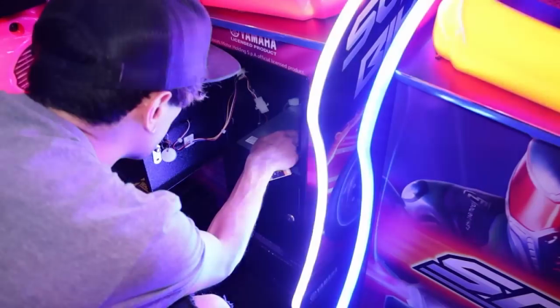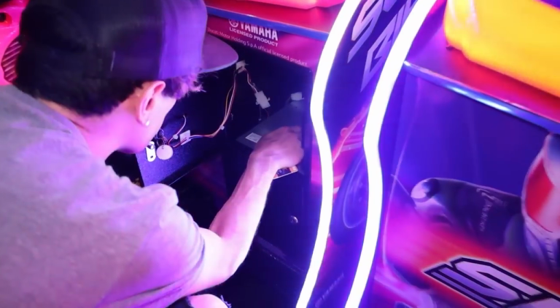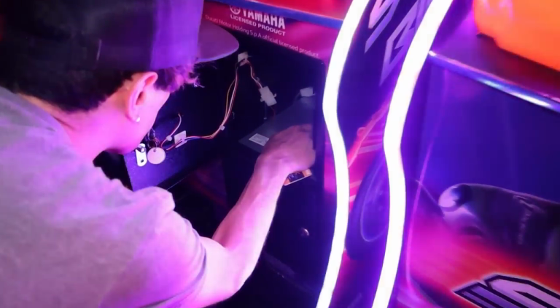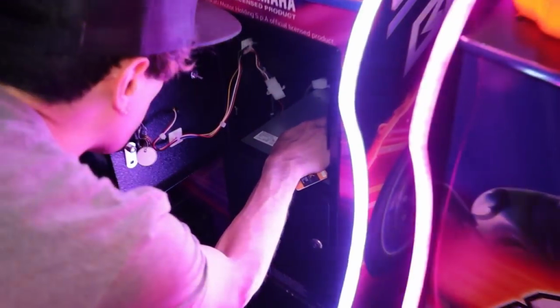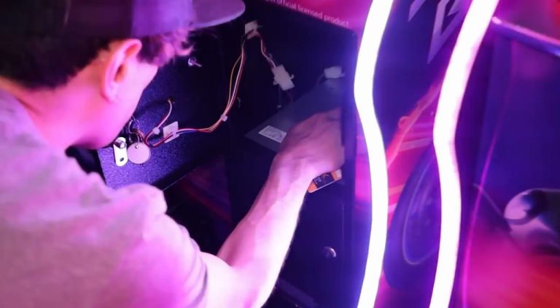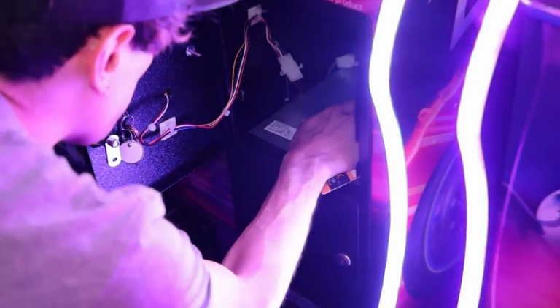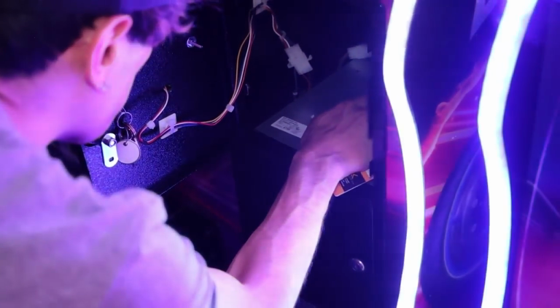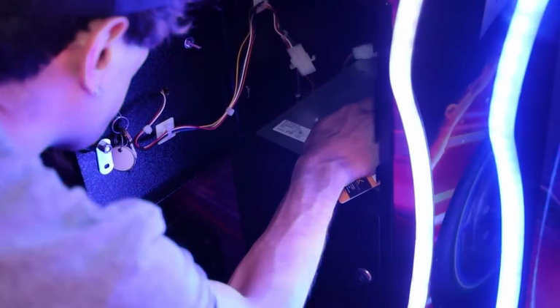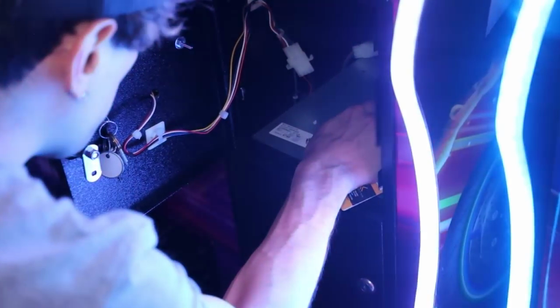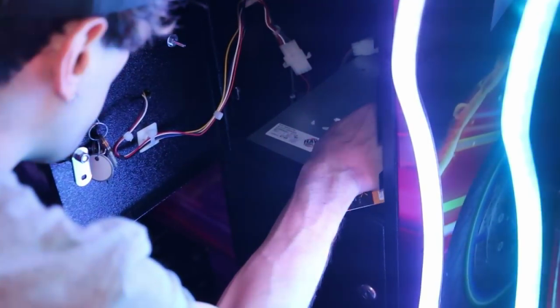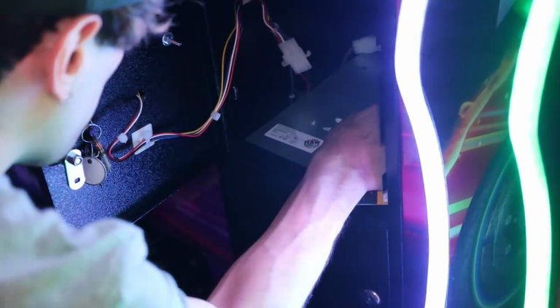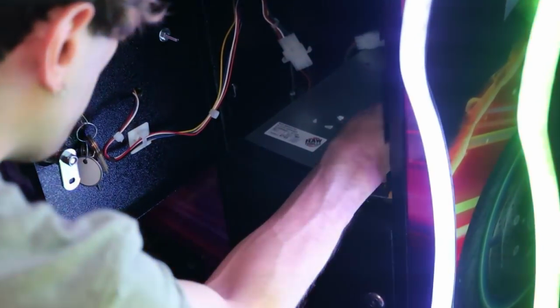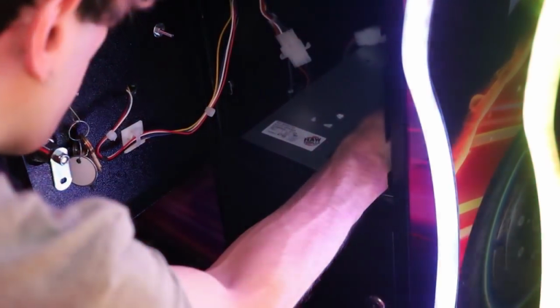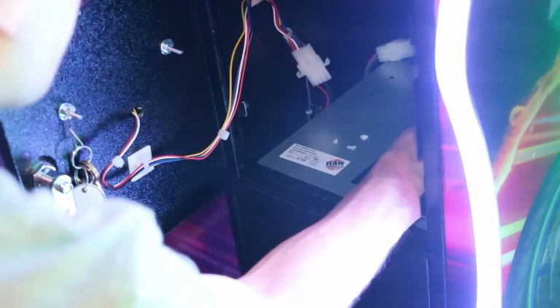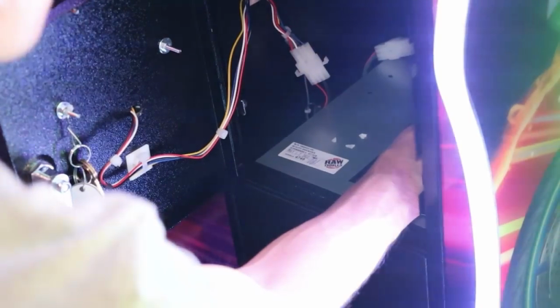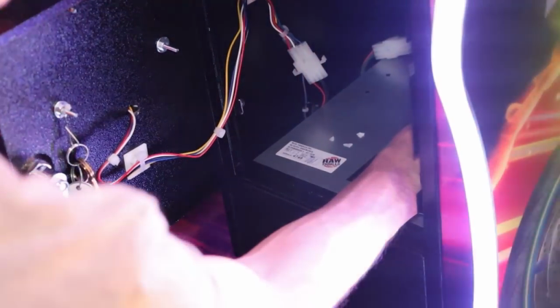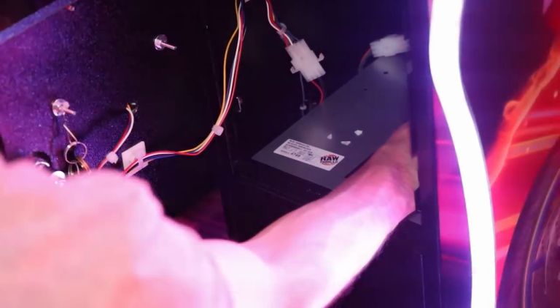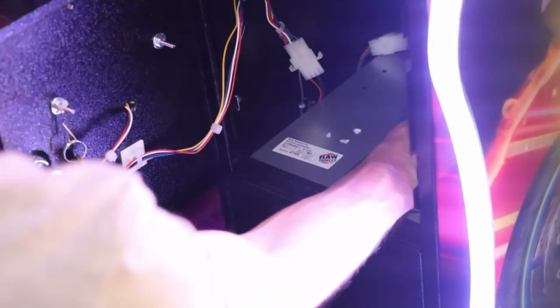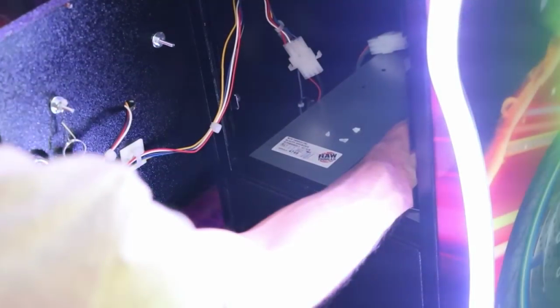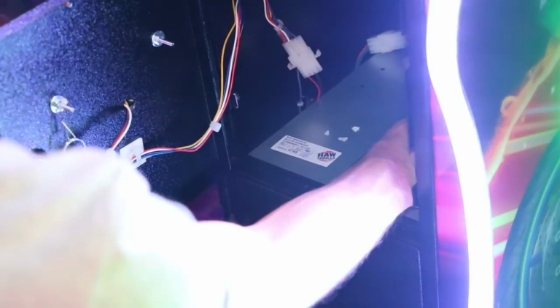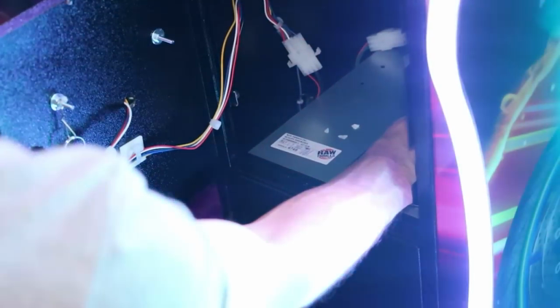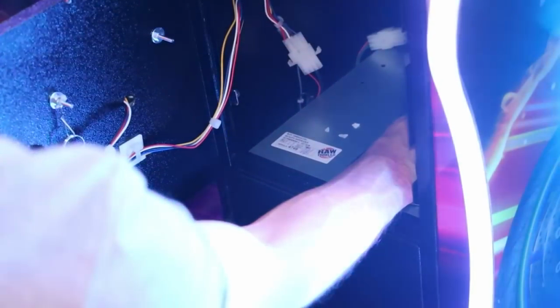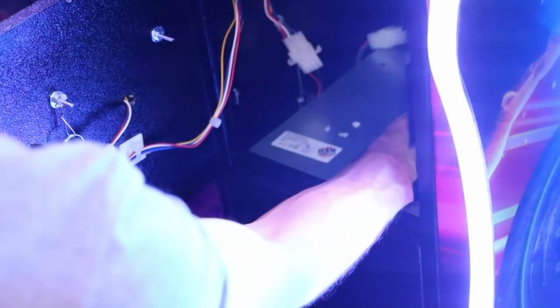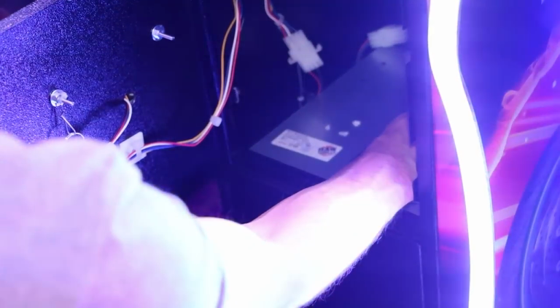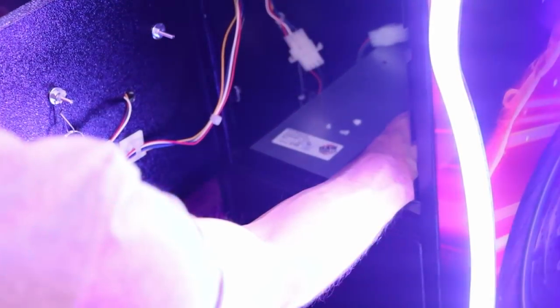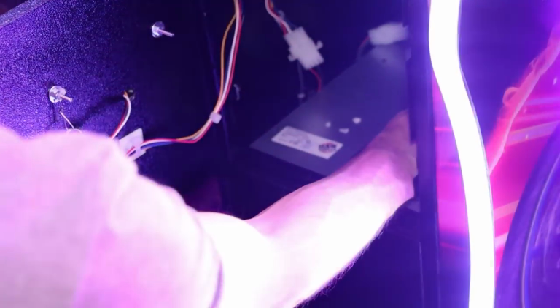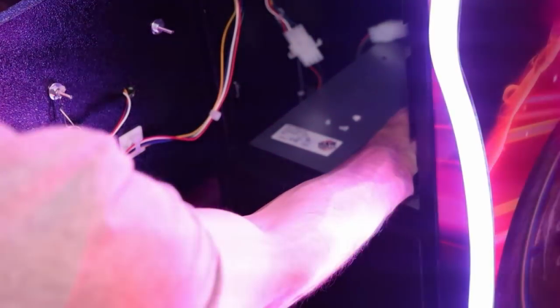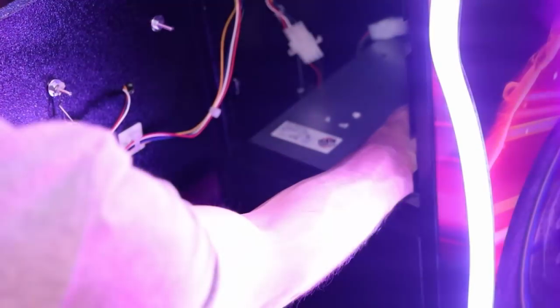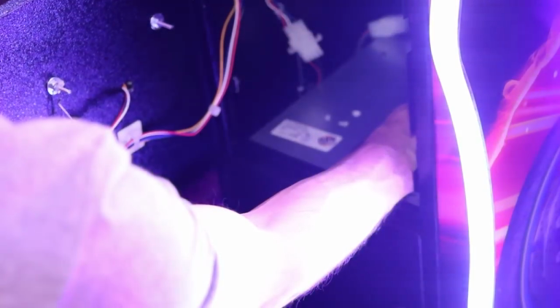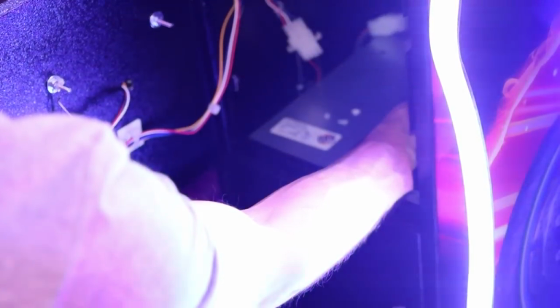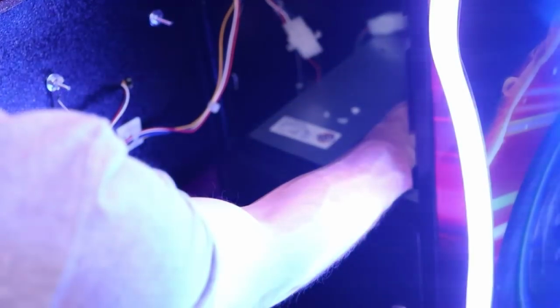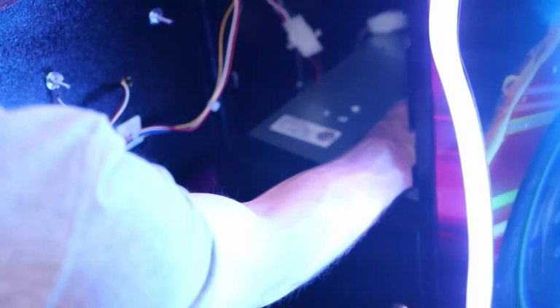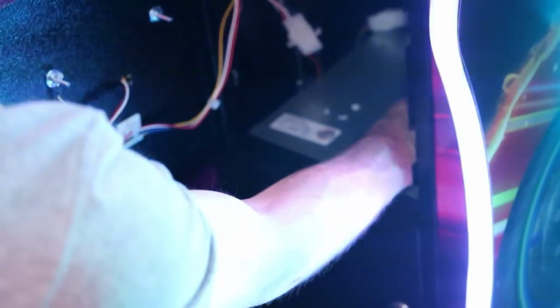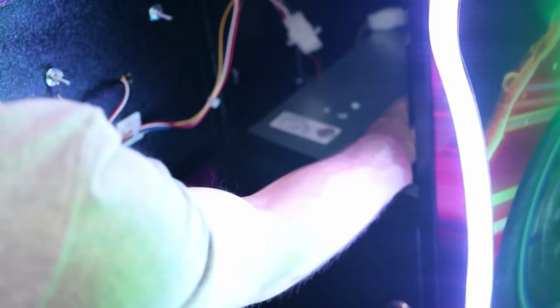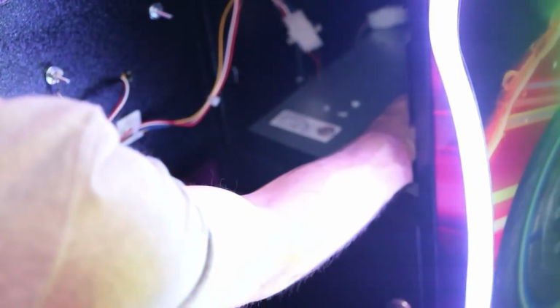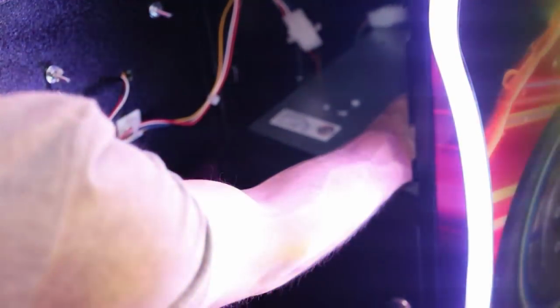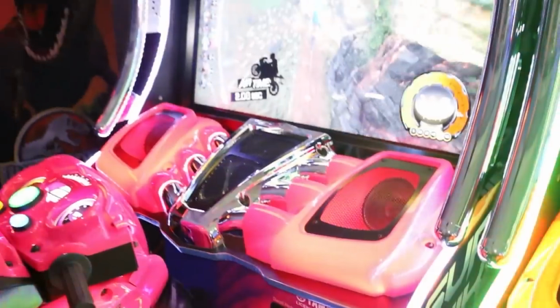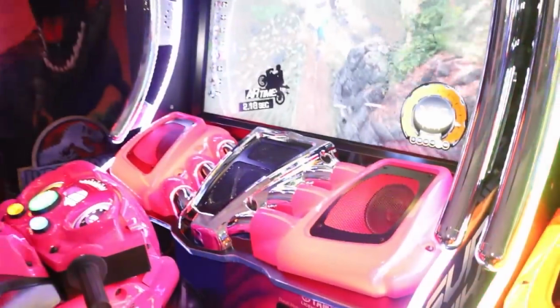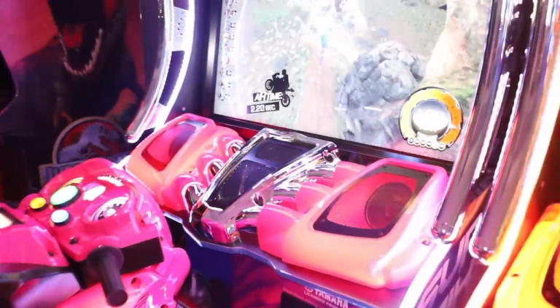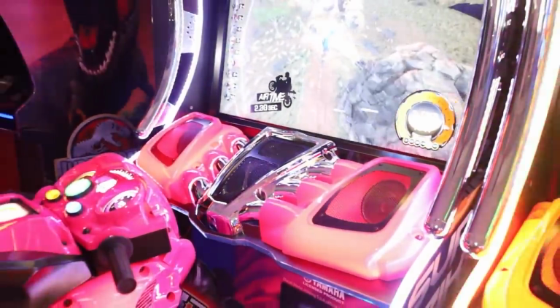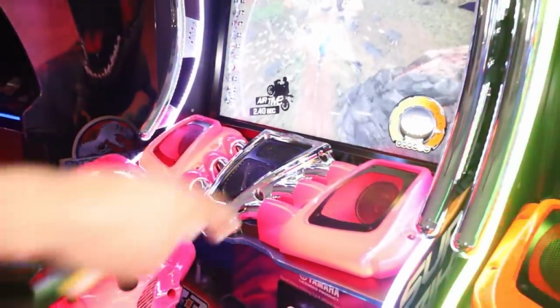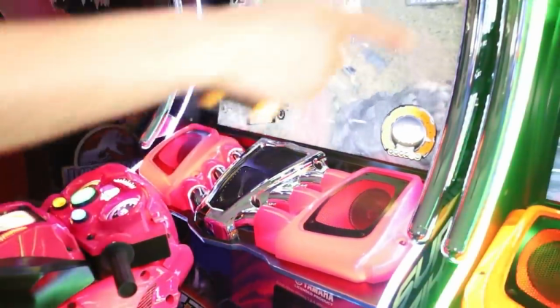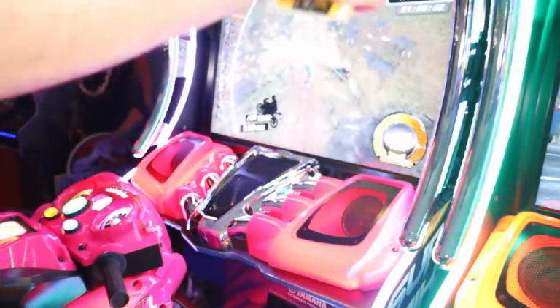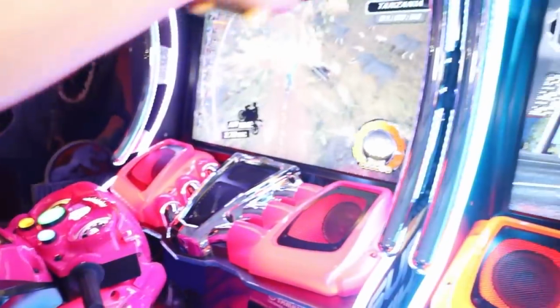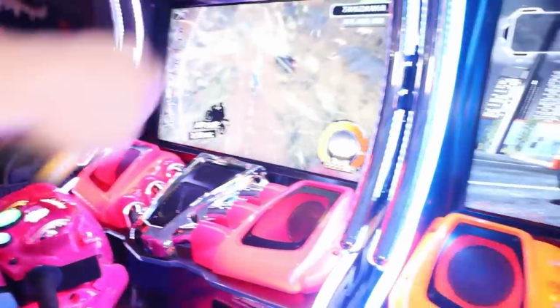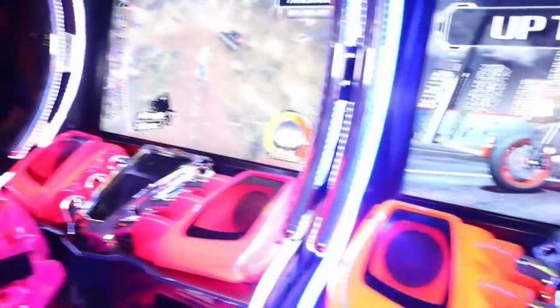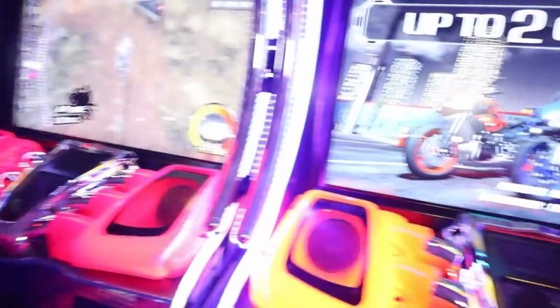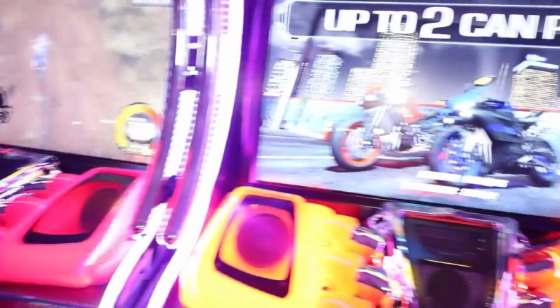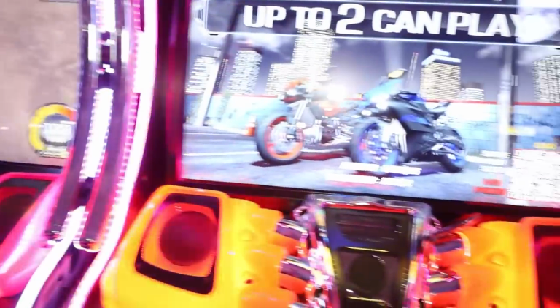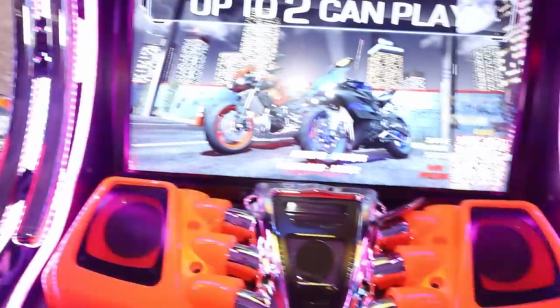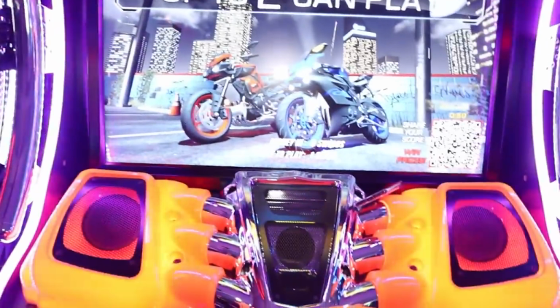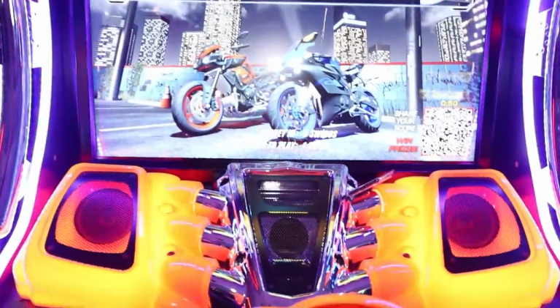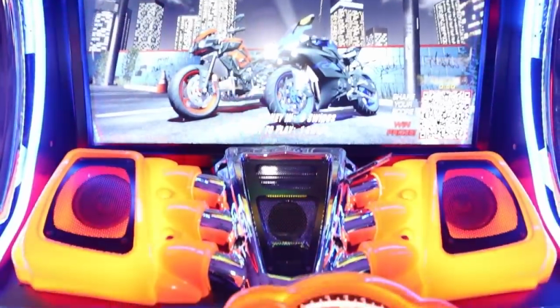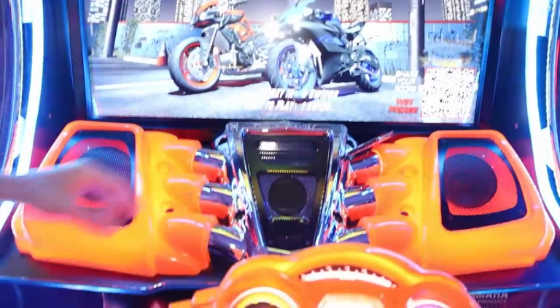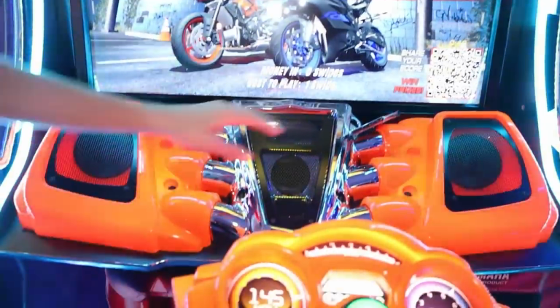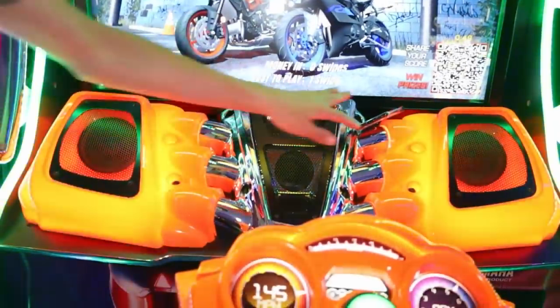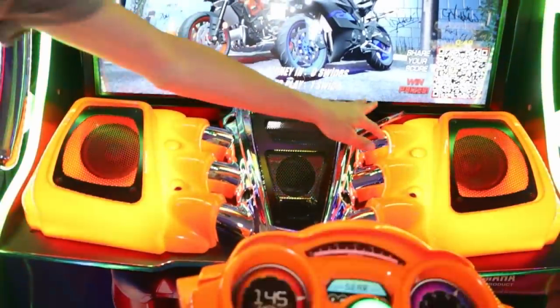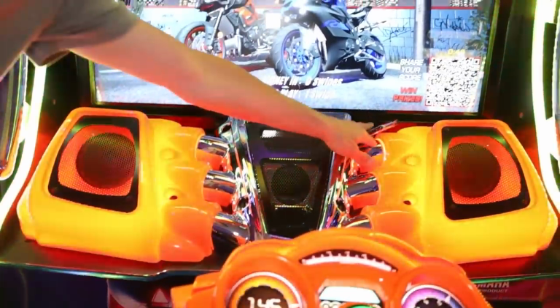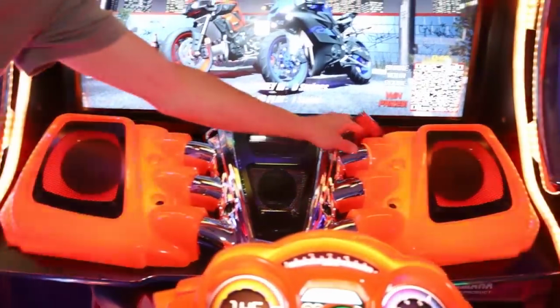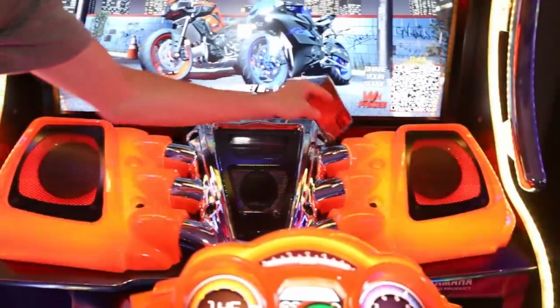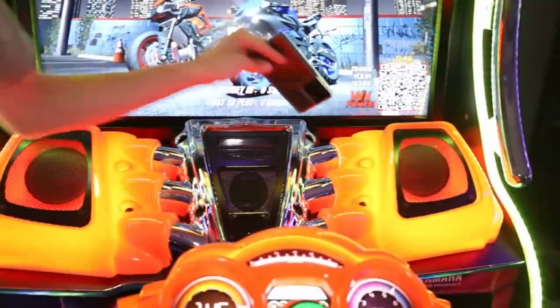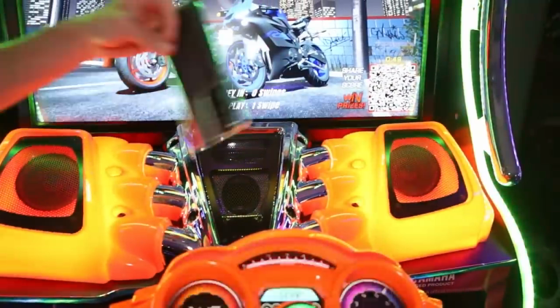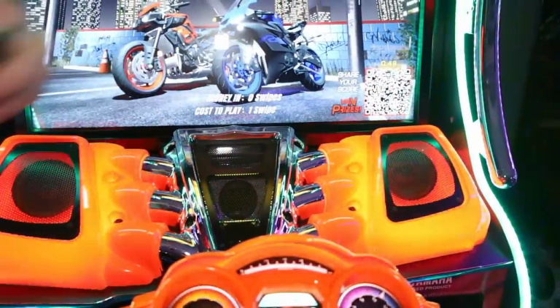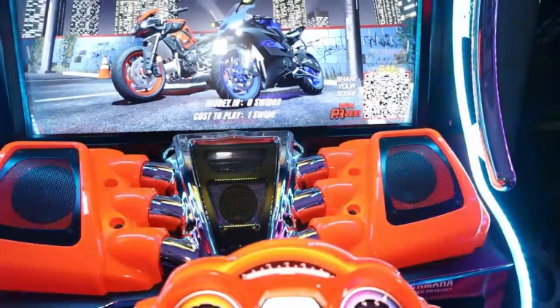I noticed I can't hear this at all on this side so I'm going to see if I can turn the volume up while this is still going.